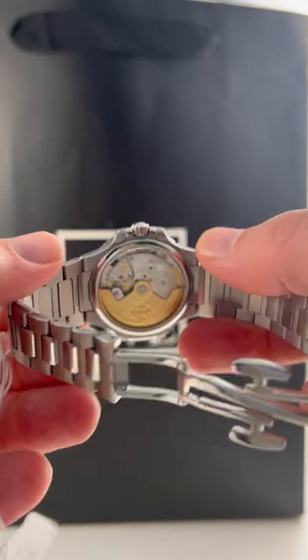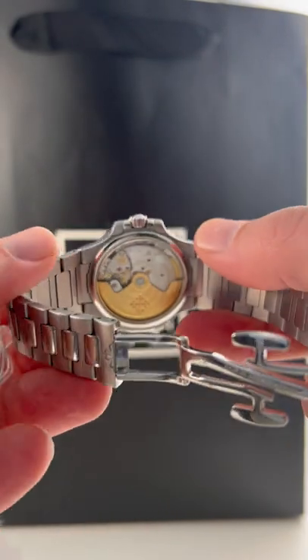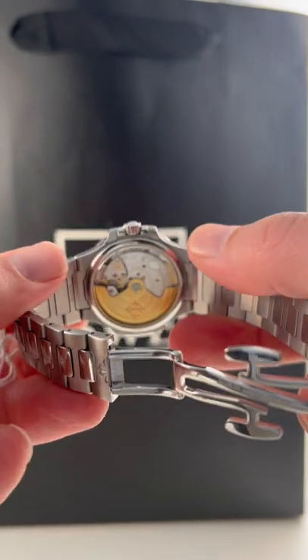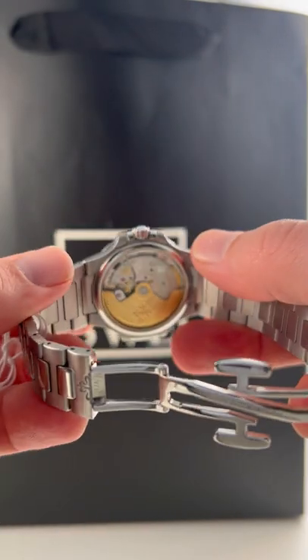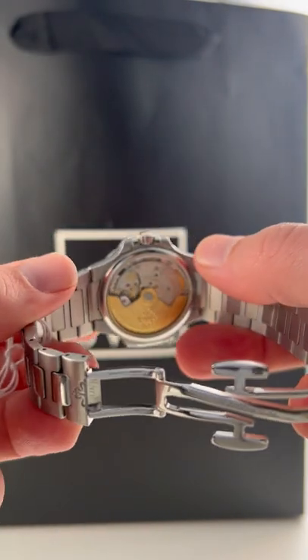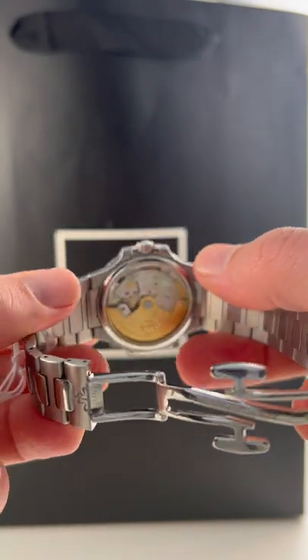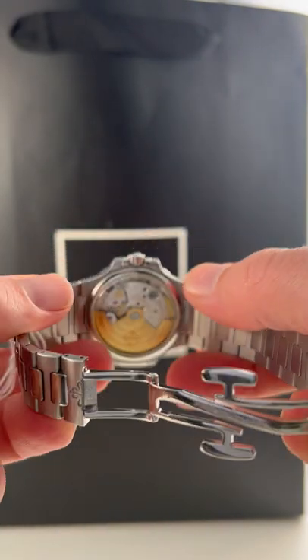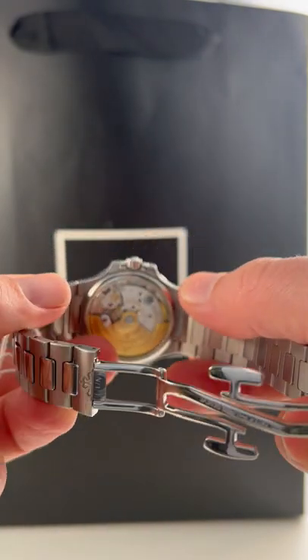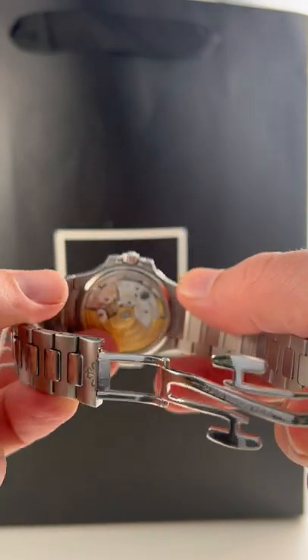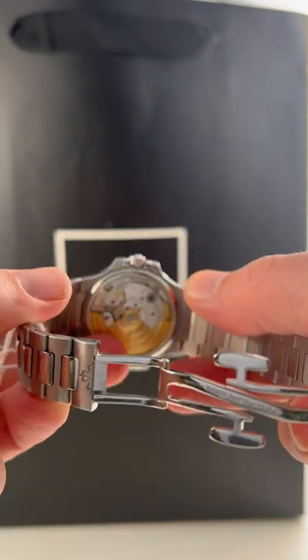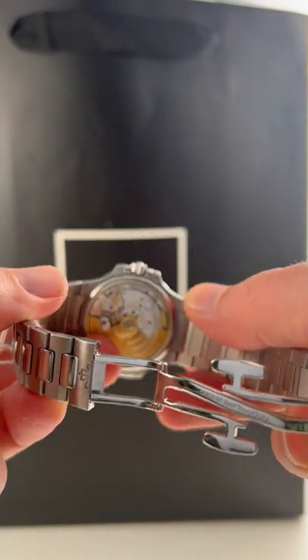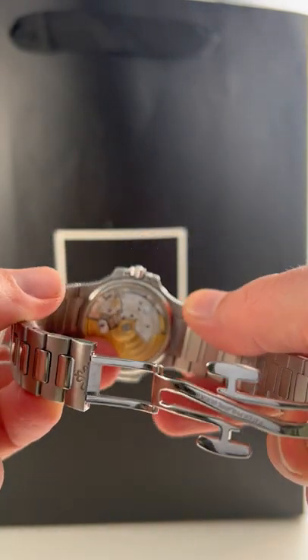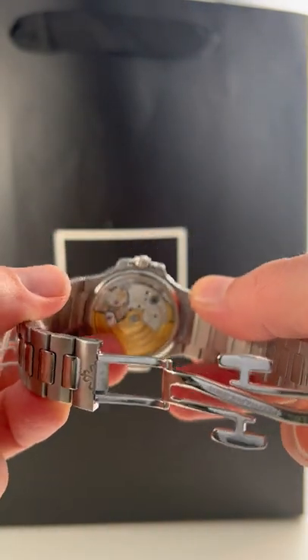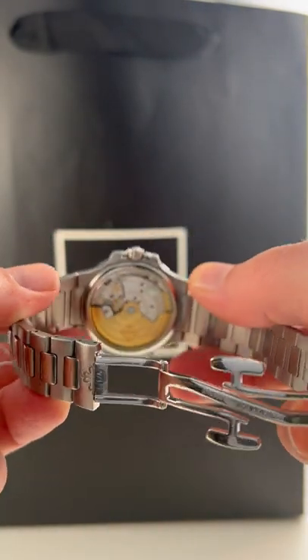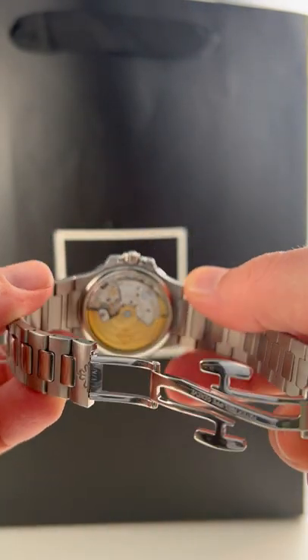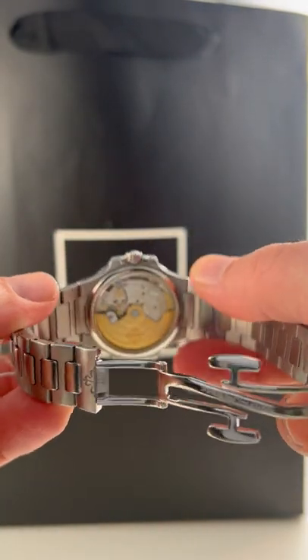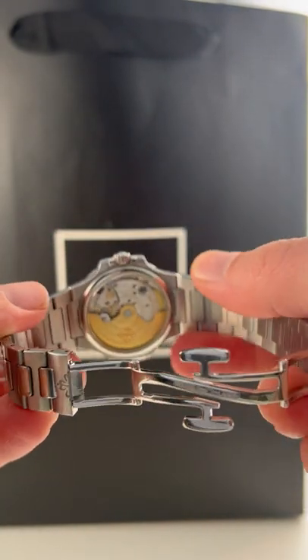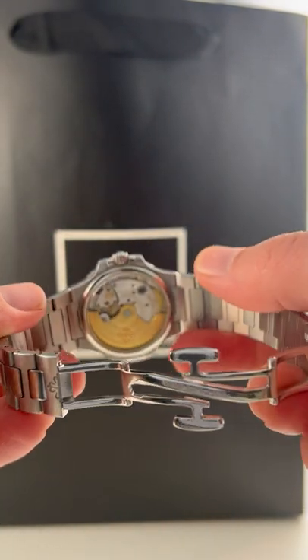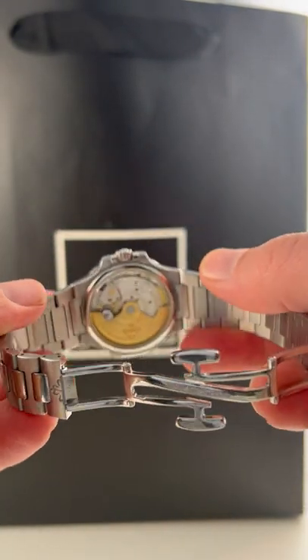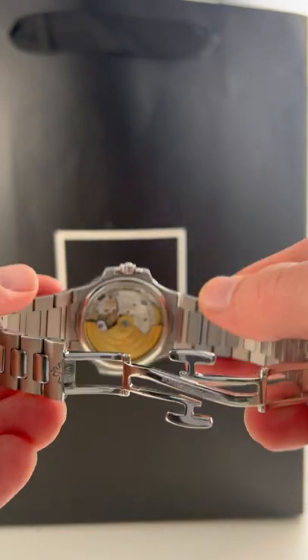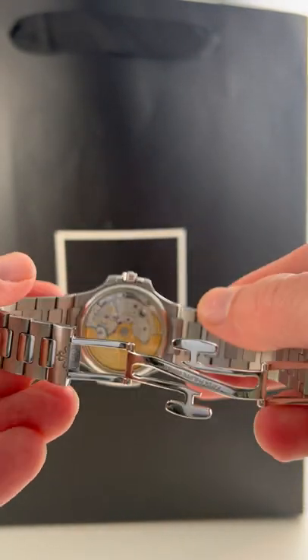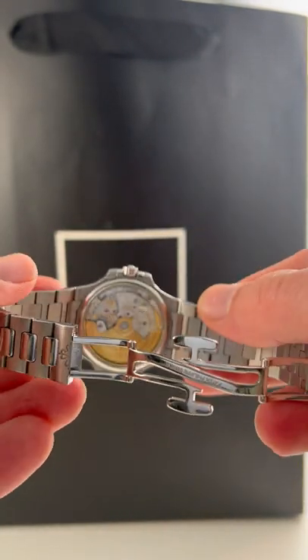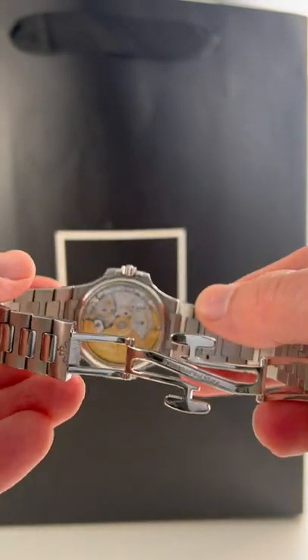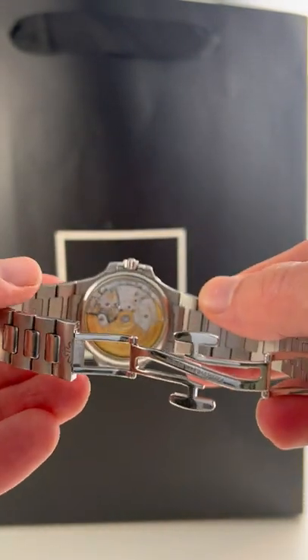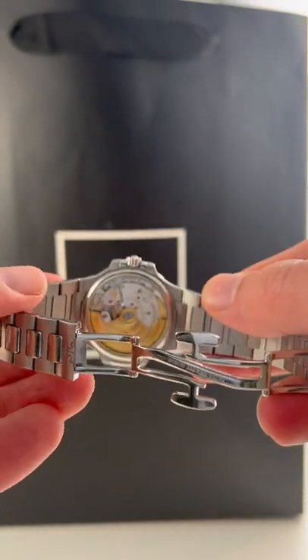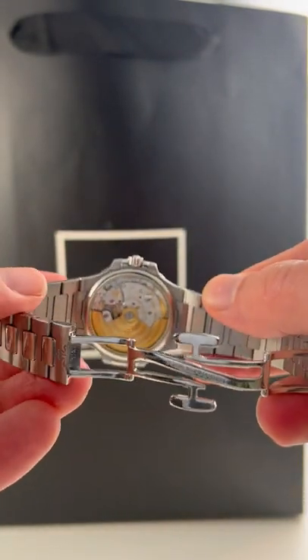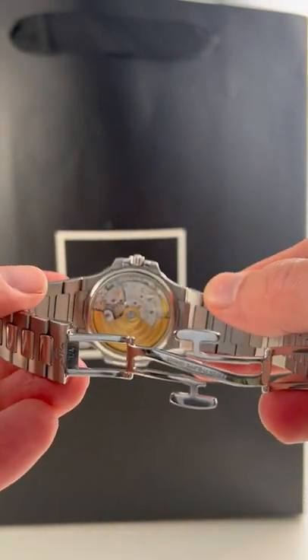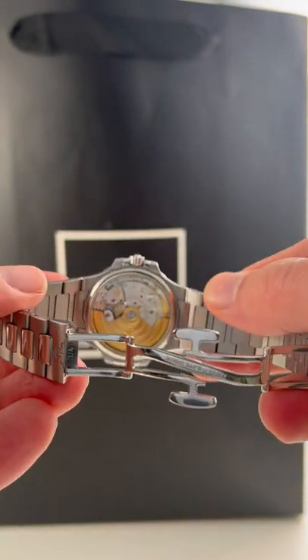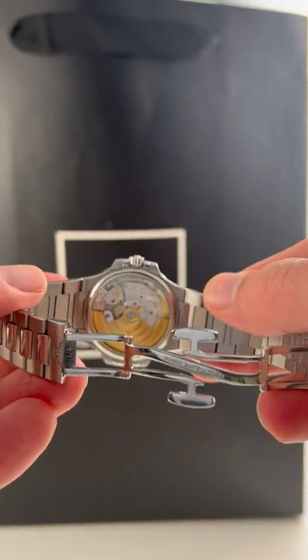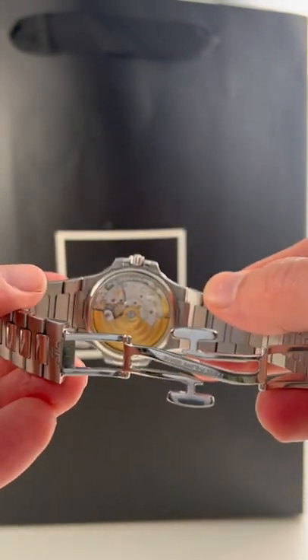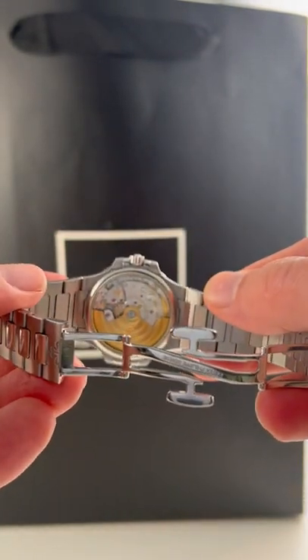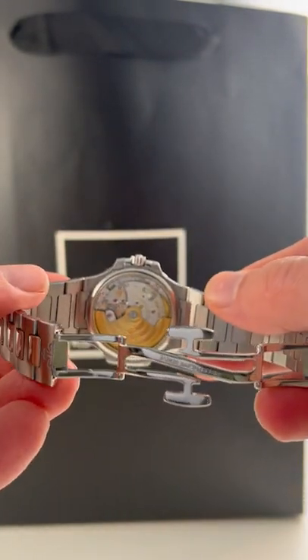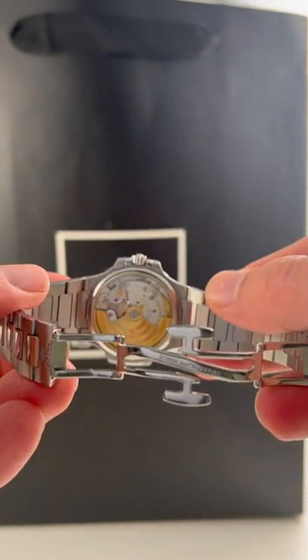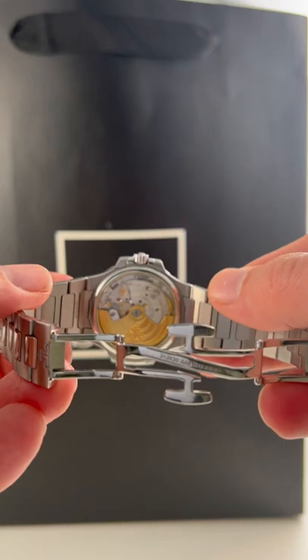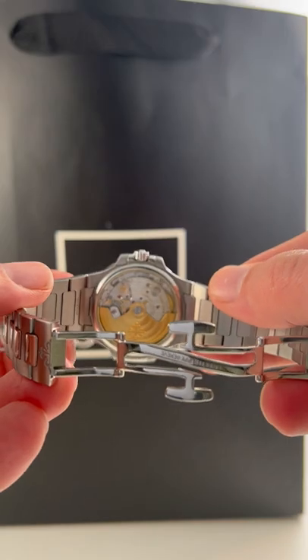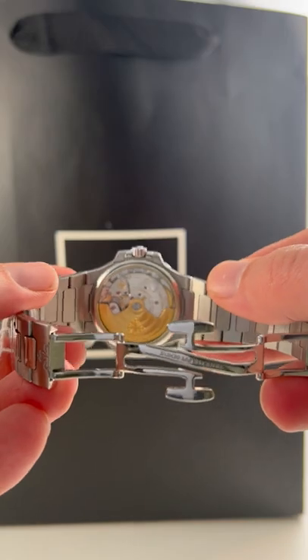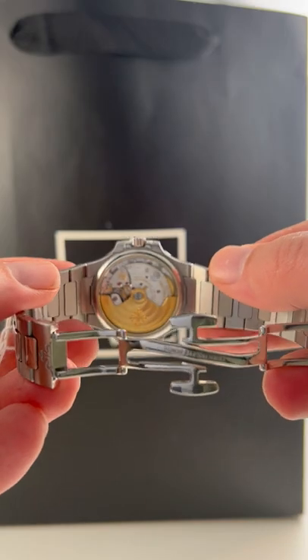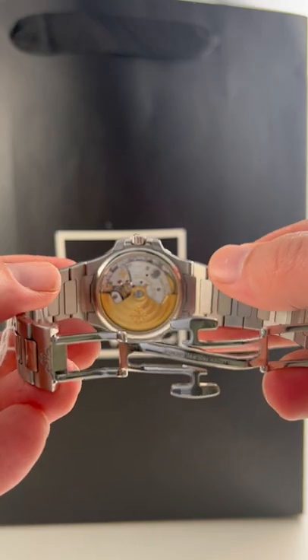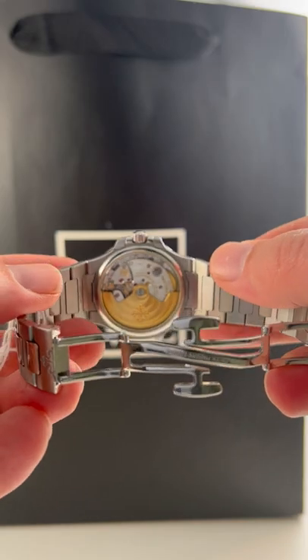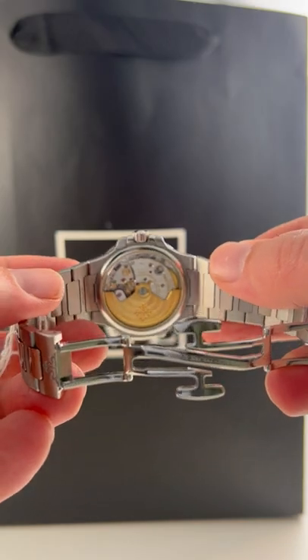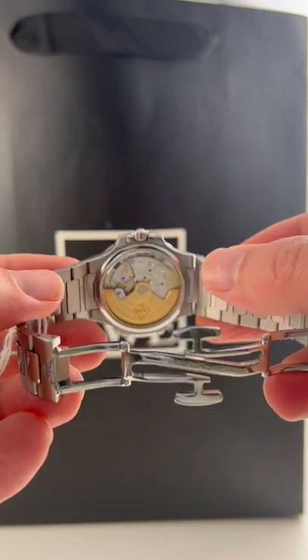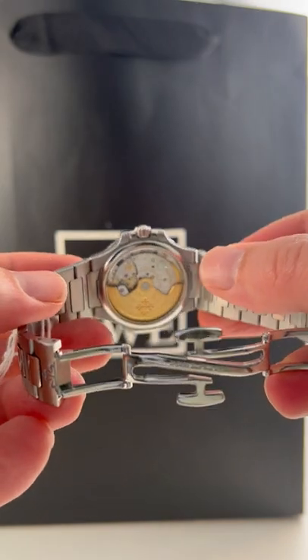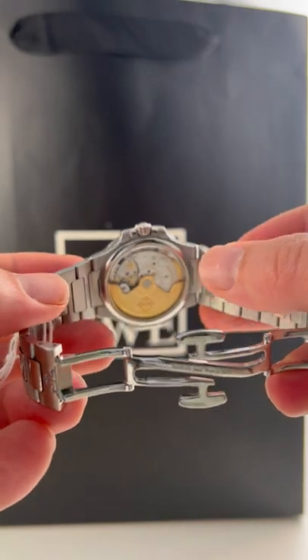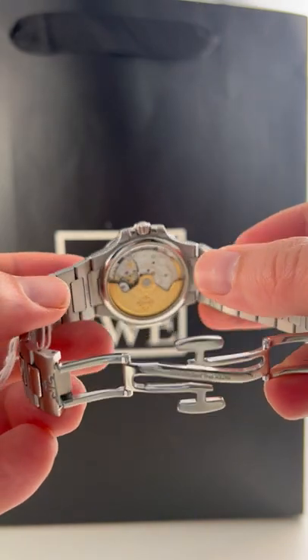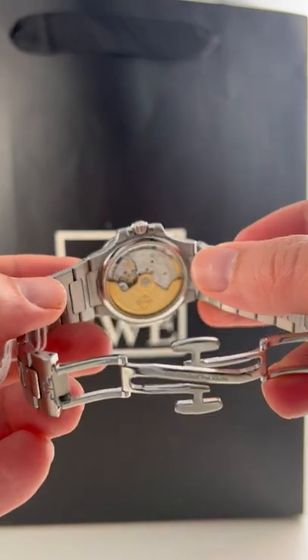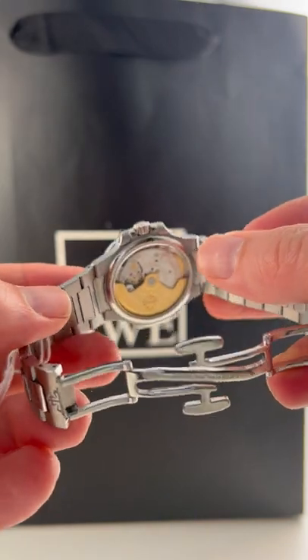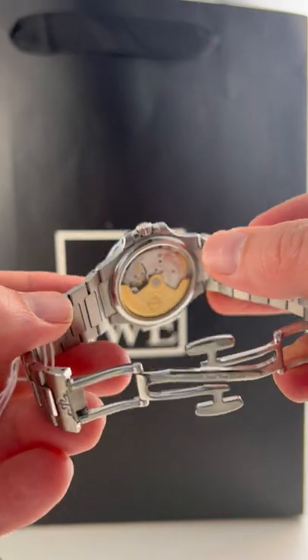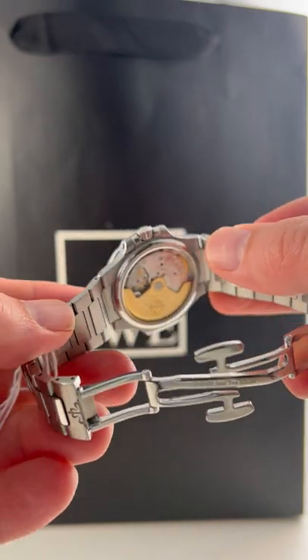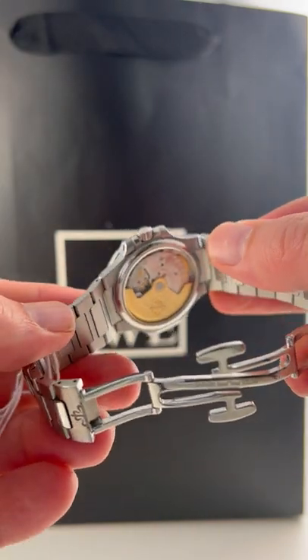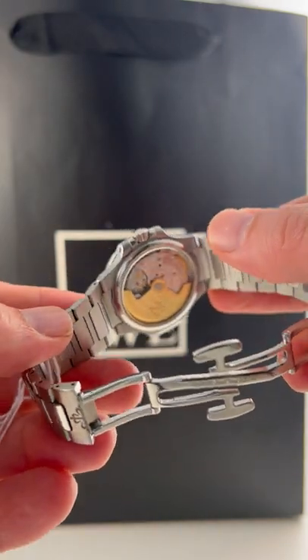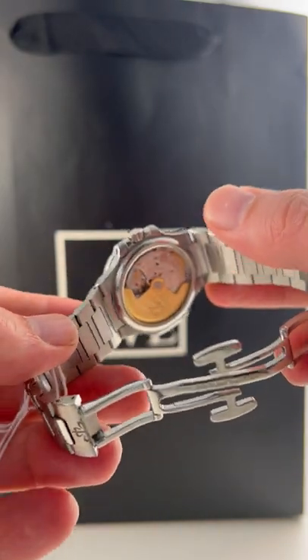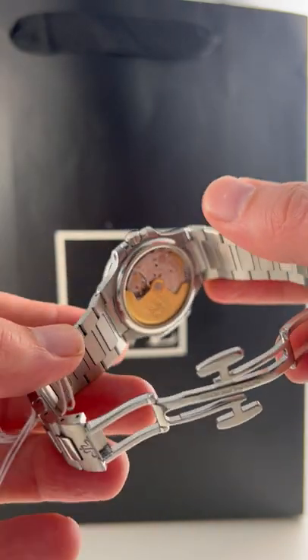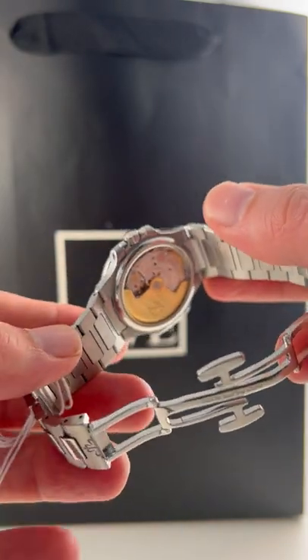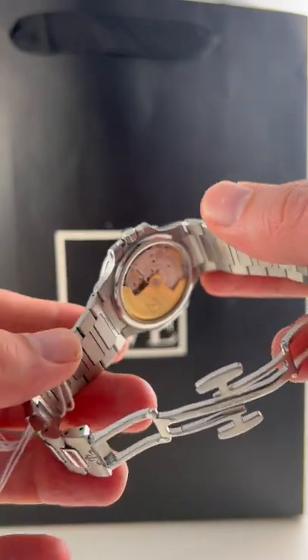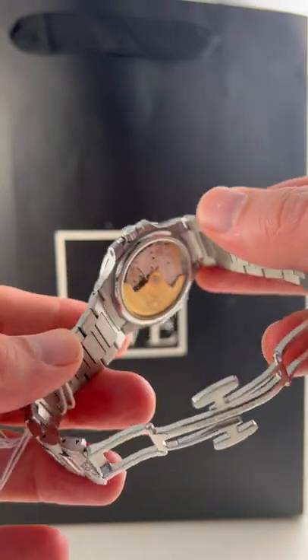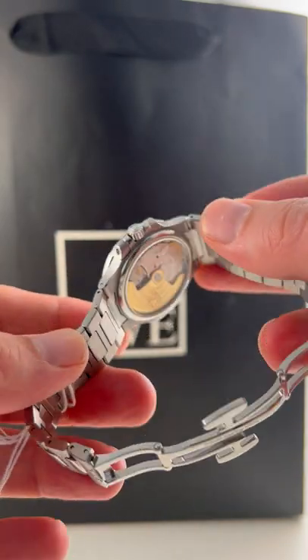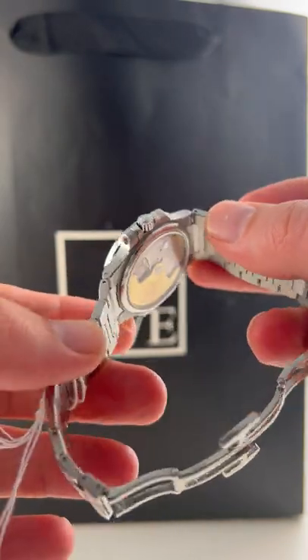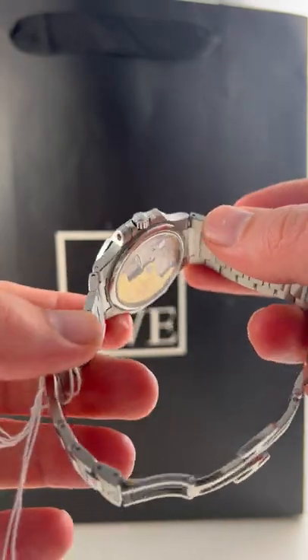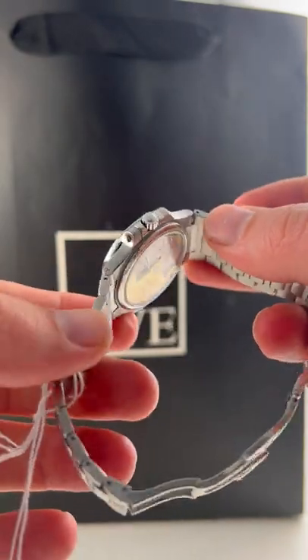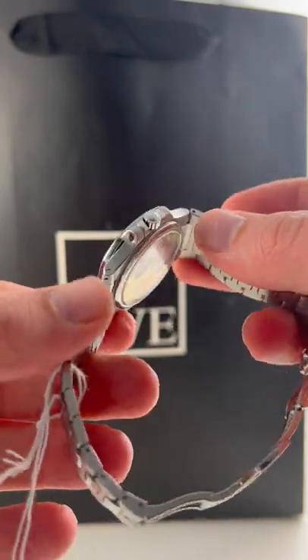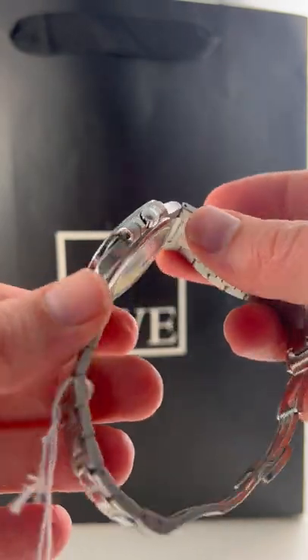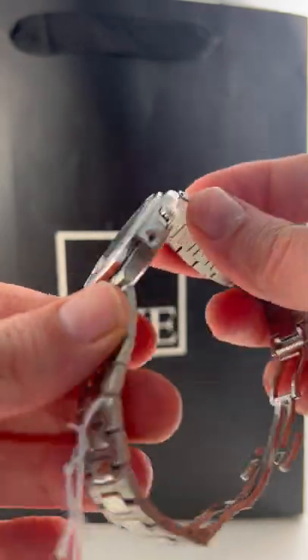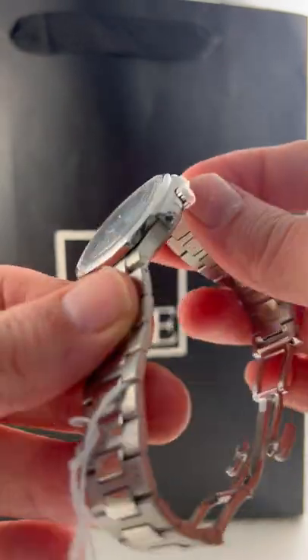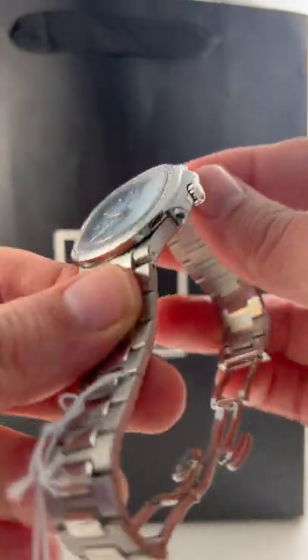This is an automatic movement with a beautiful looking exhibition case back here, which I'm hopefully getting in focus here. It's a marvel to behold.